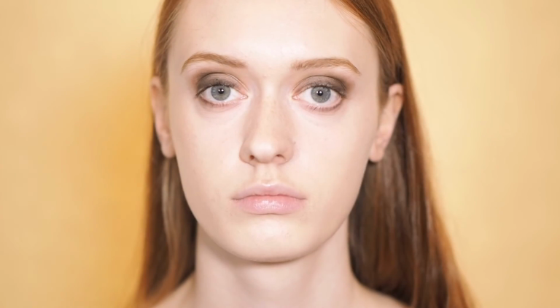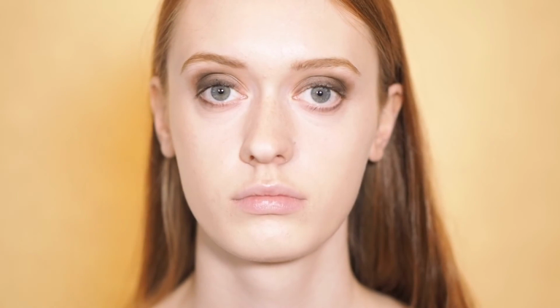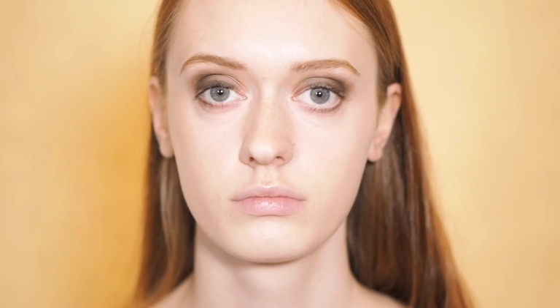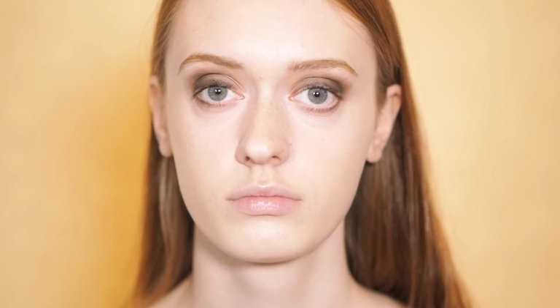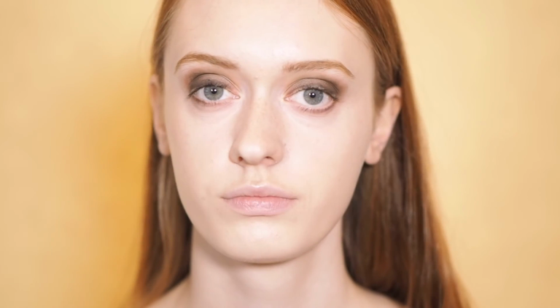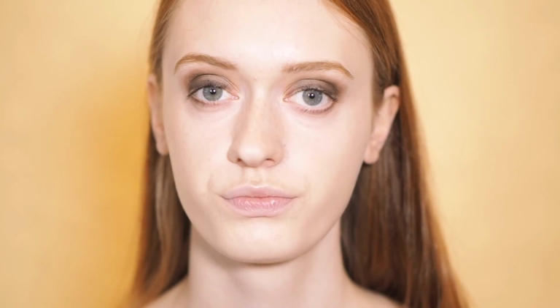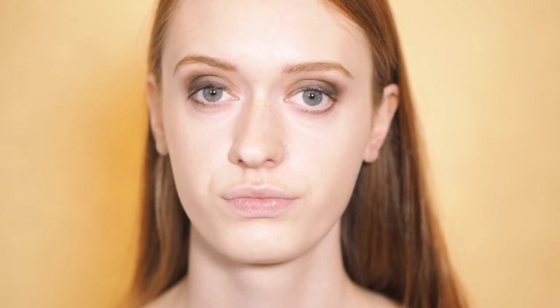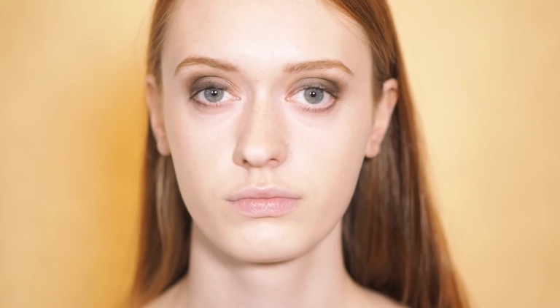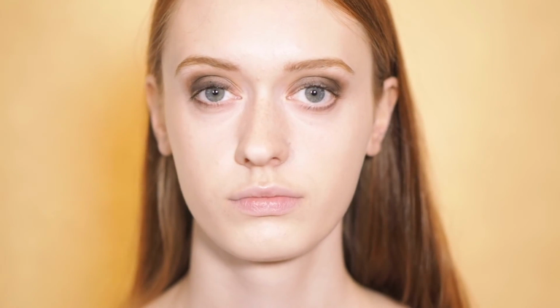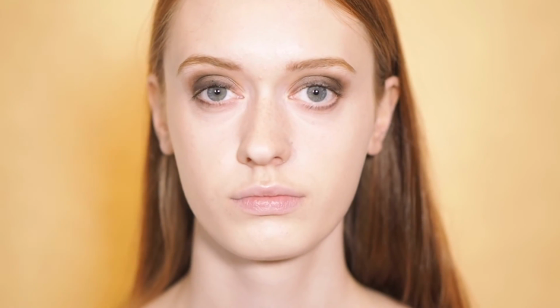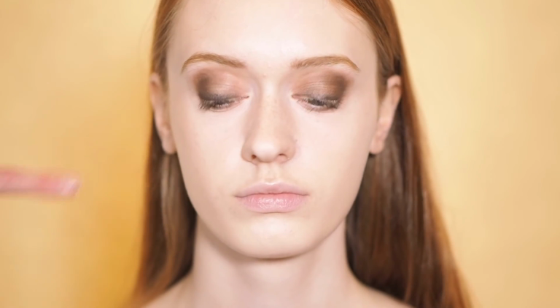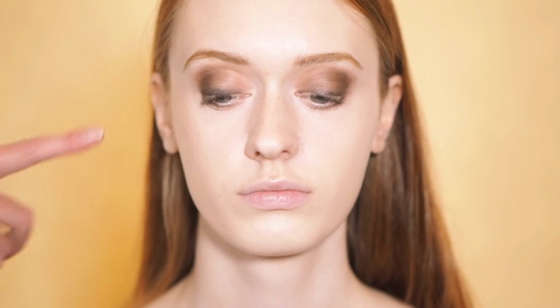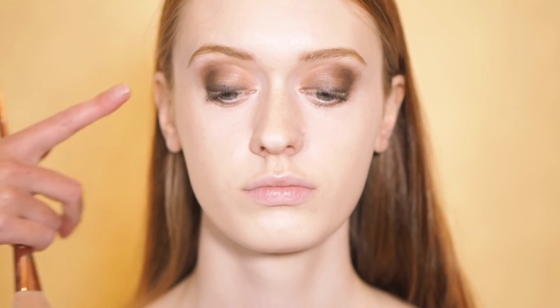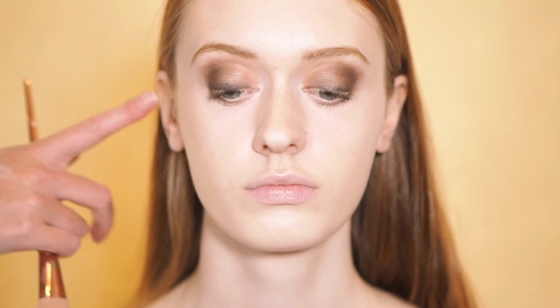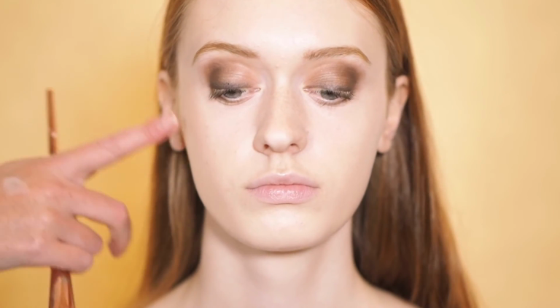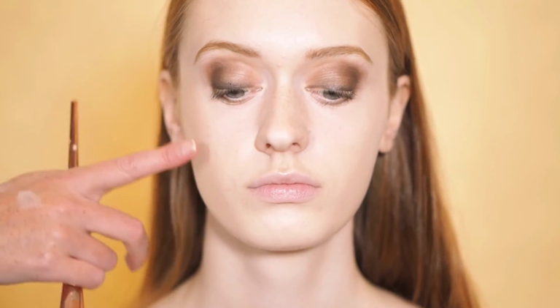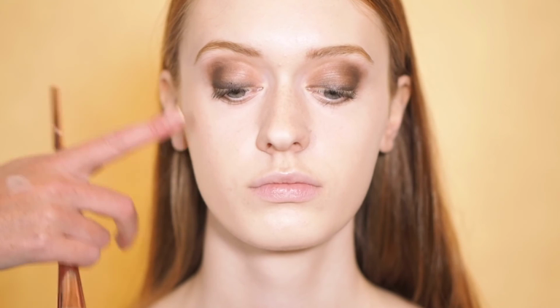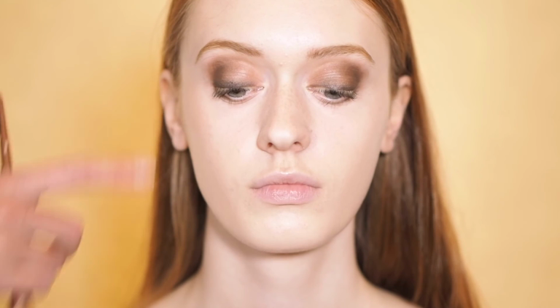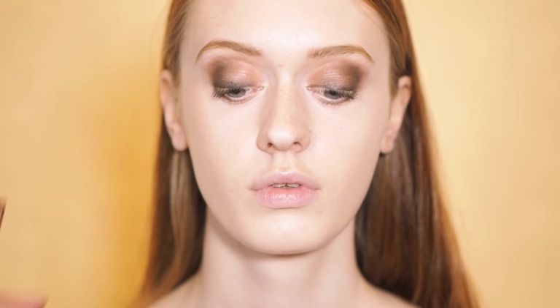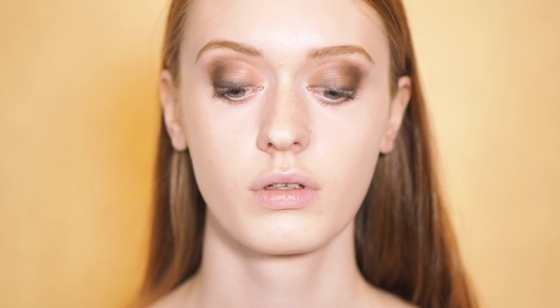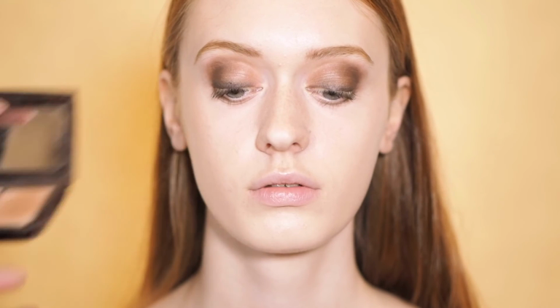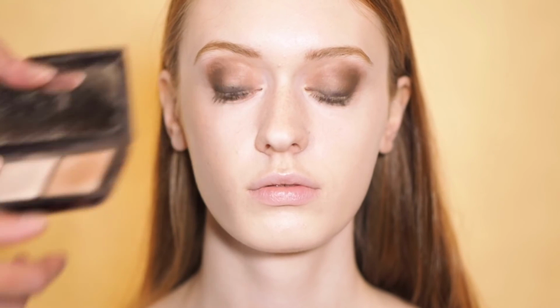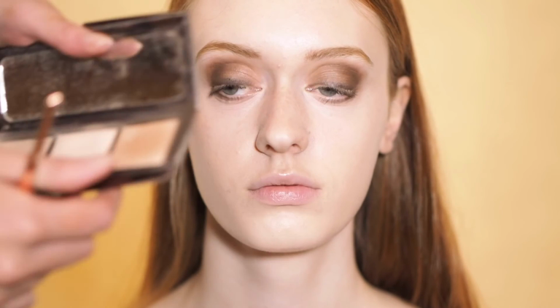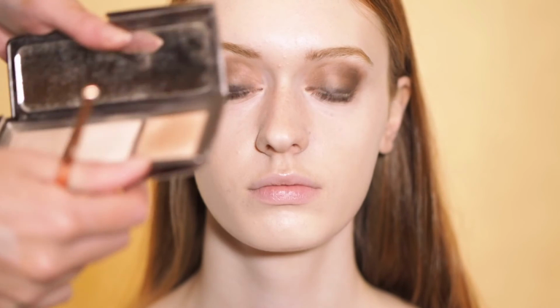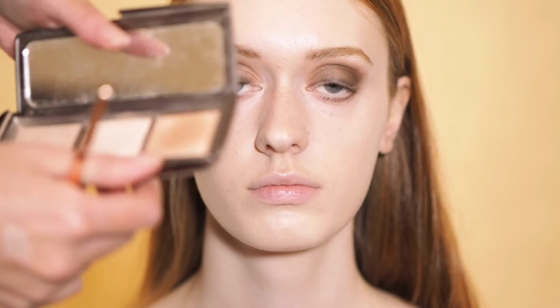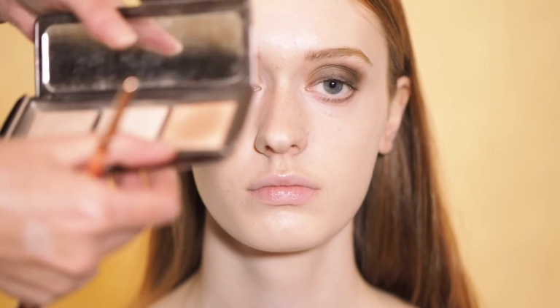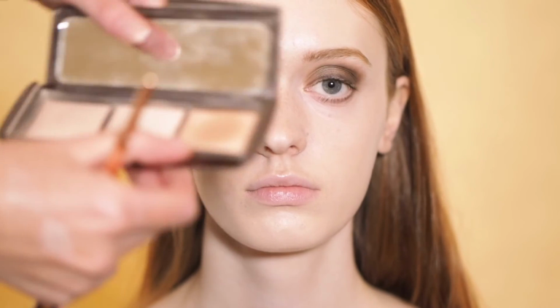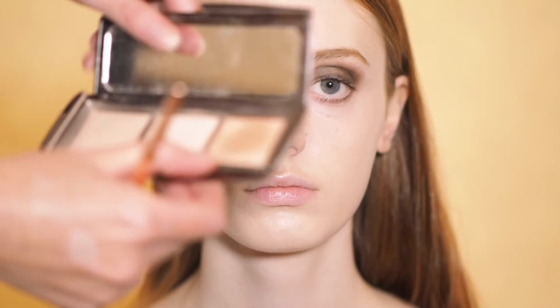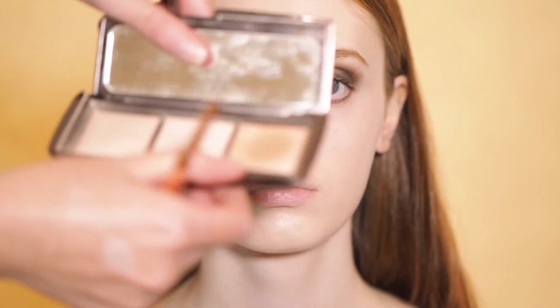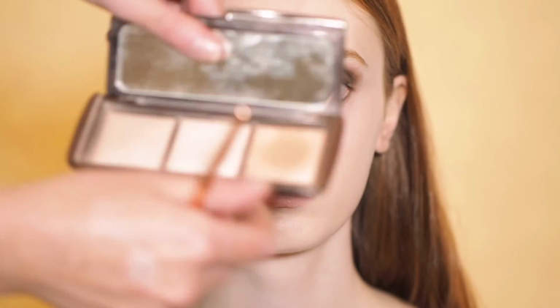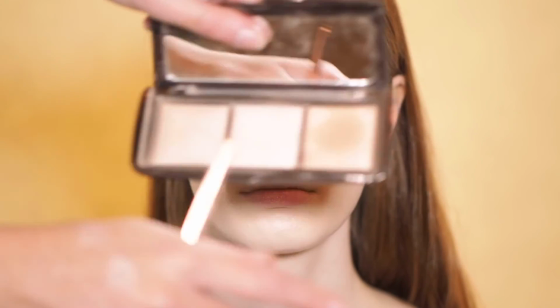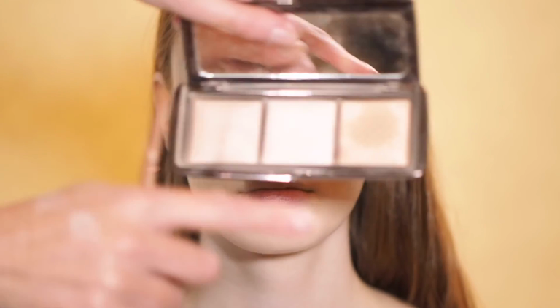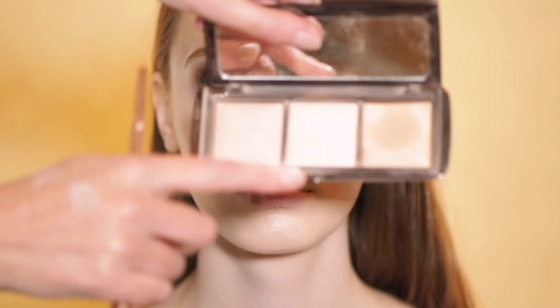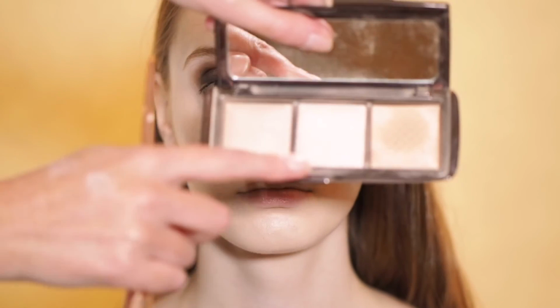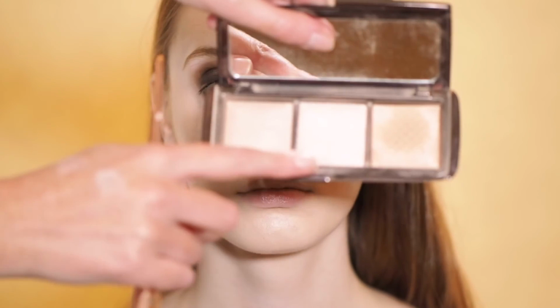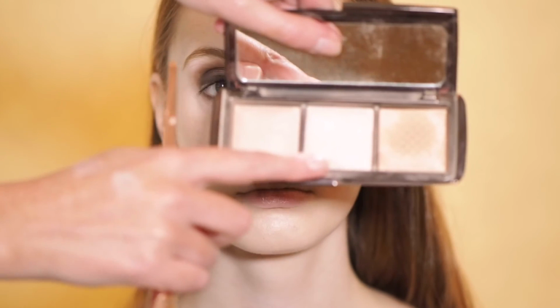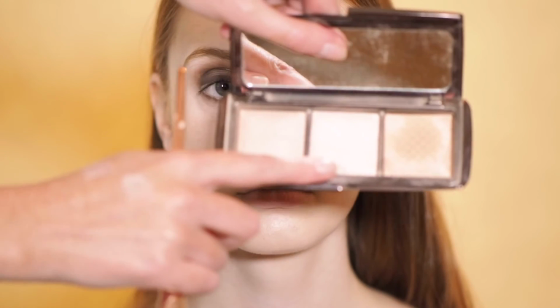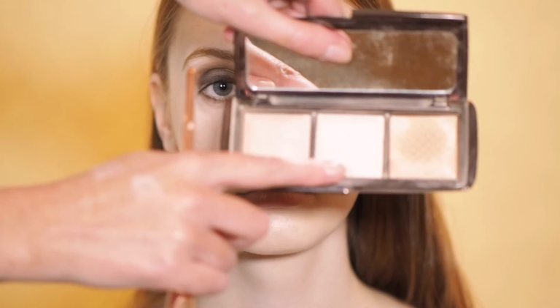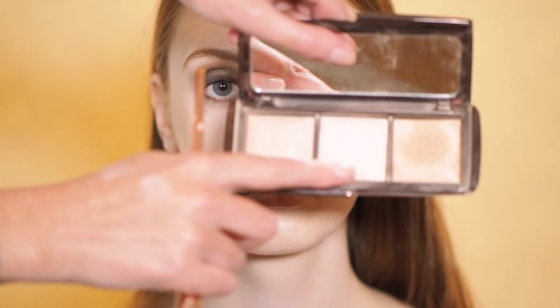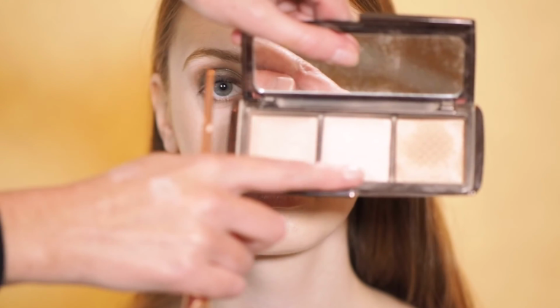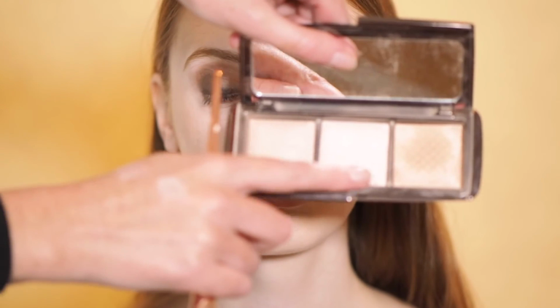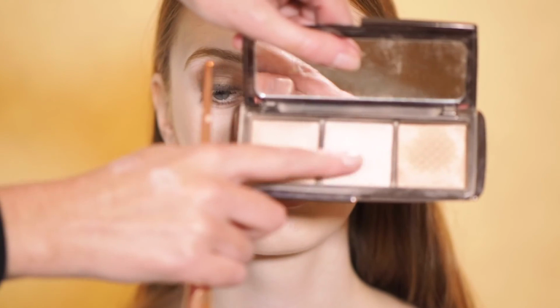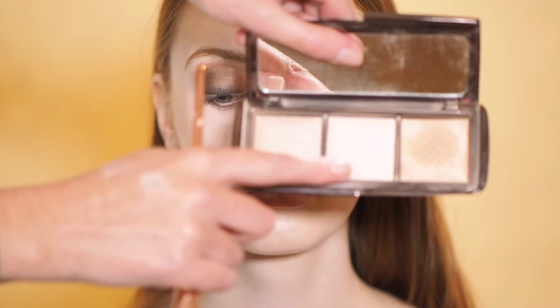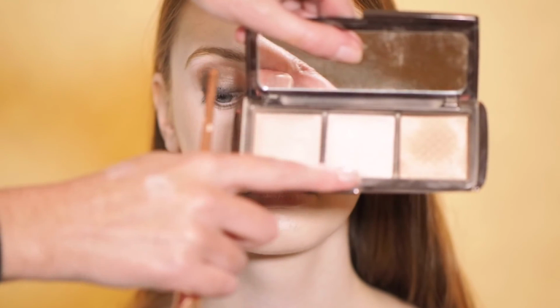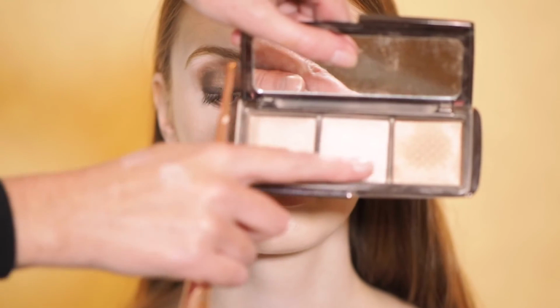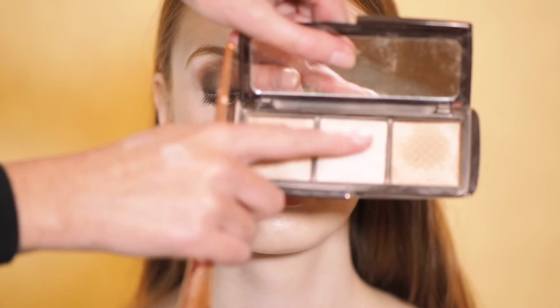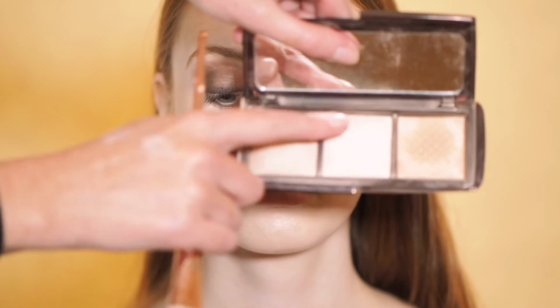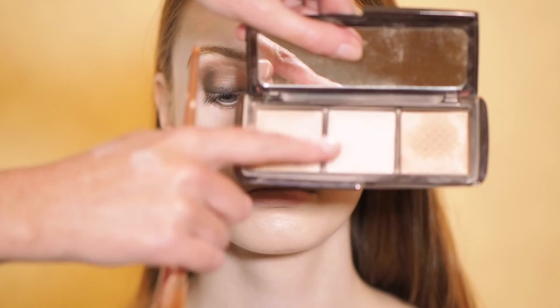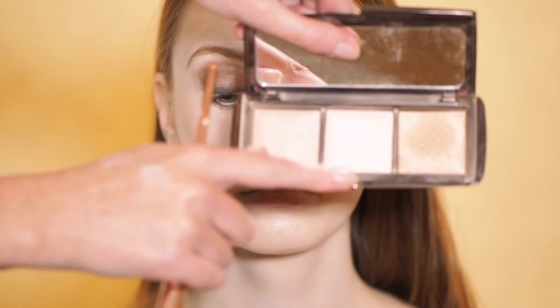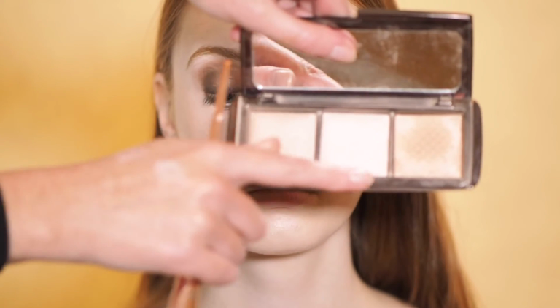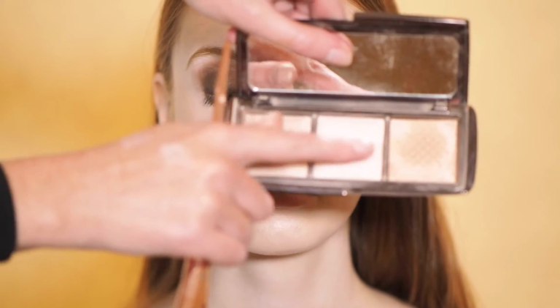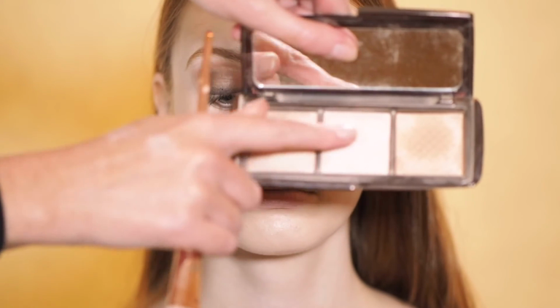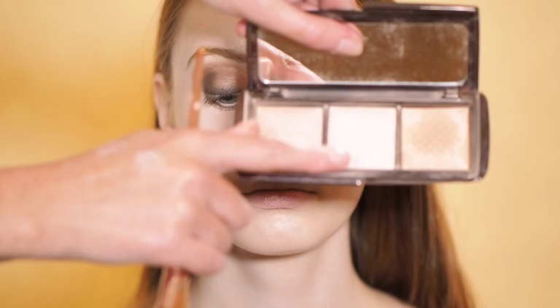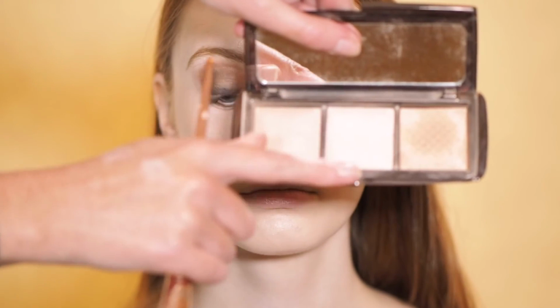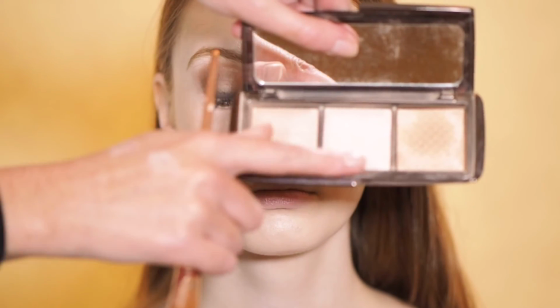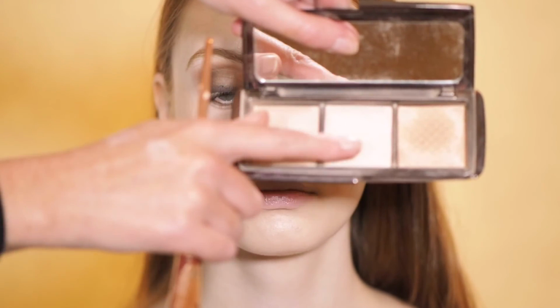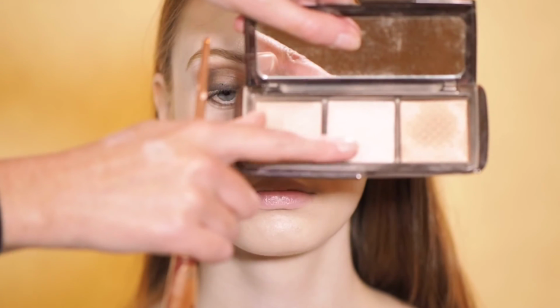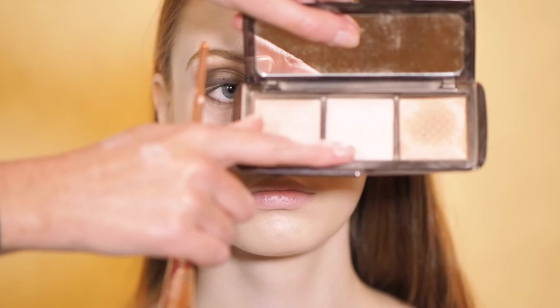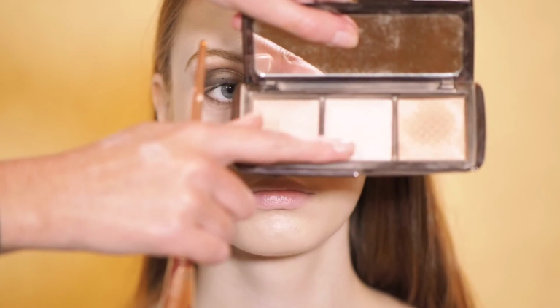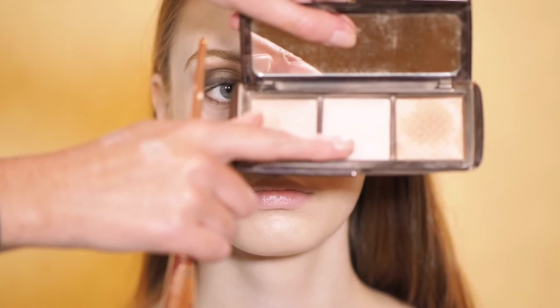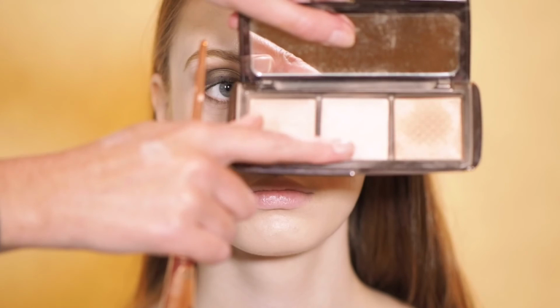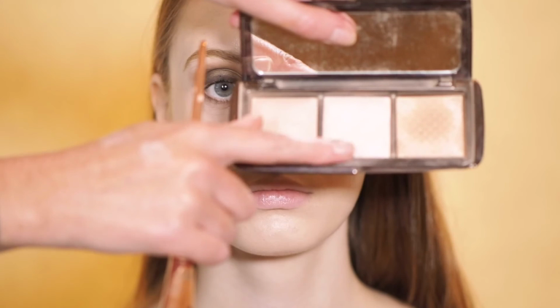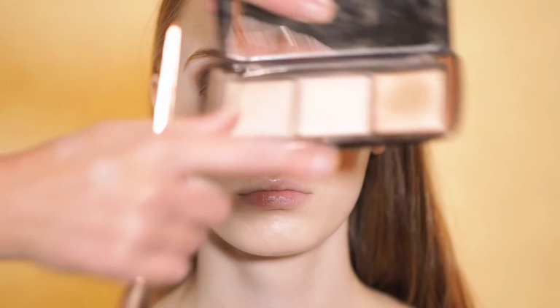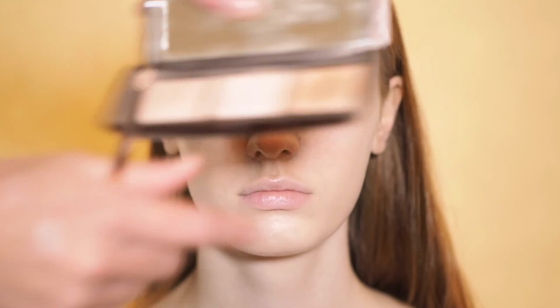We're just going to highlight Fiona's cheekbones and add a lovely soft diffused highlight from Hourglass.